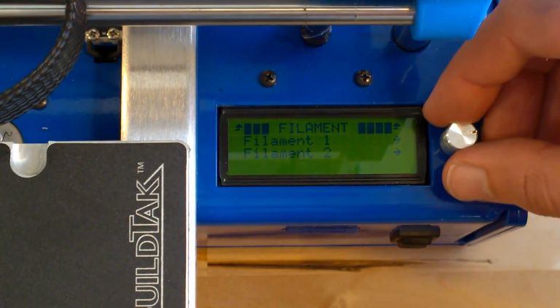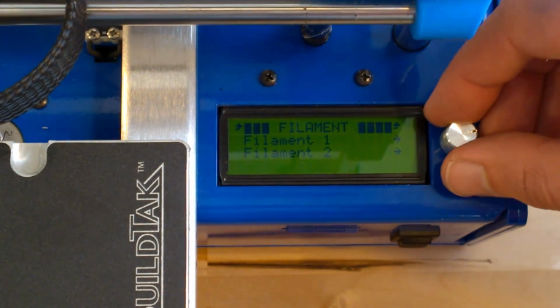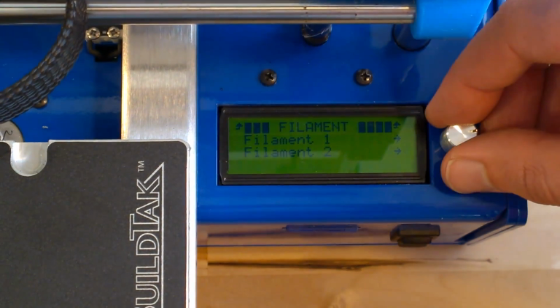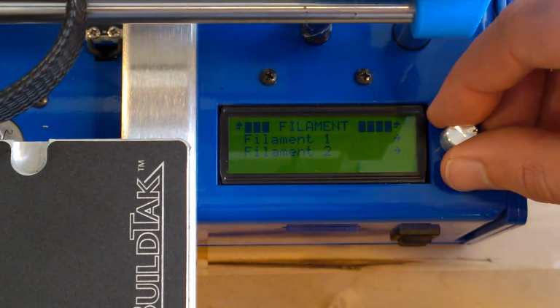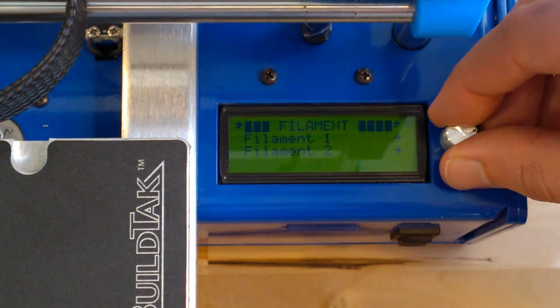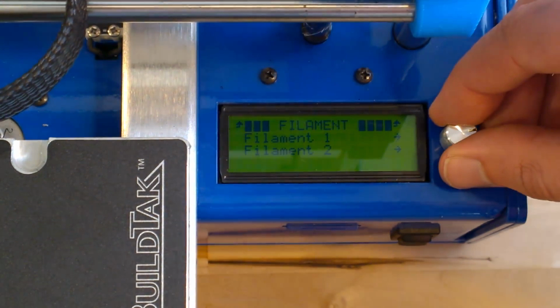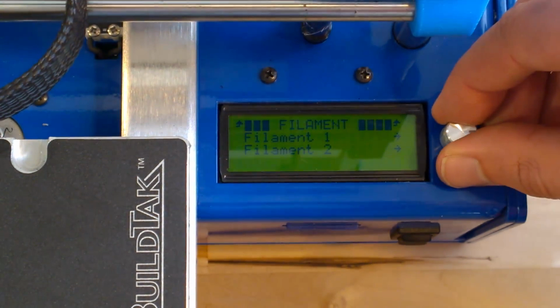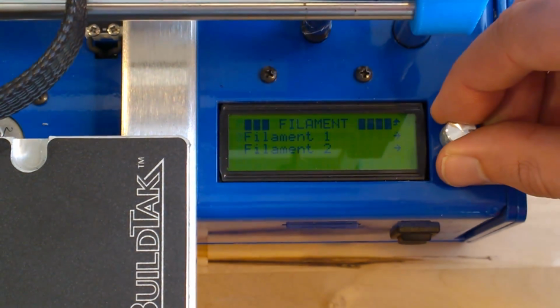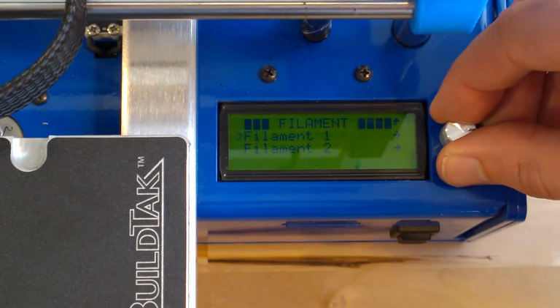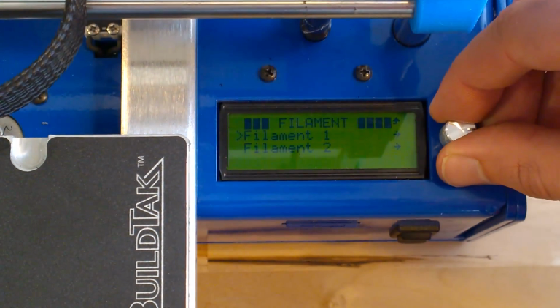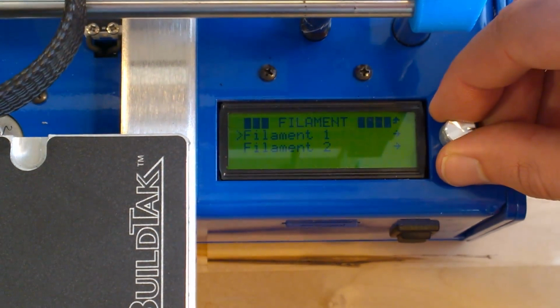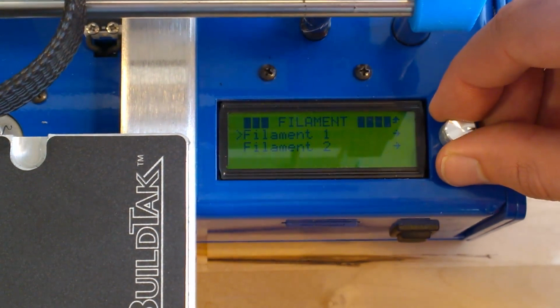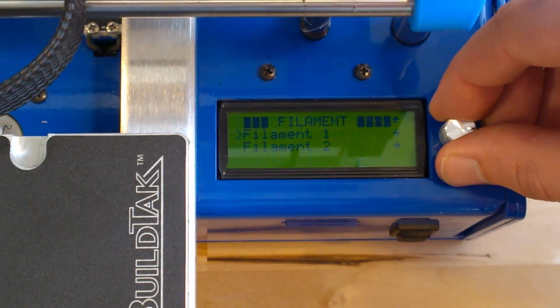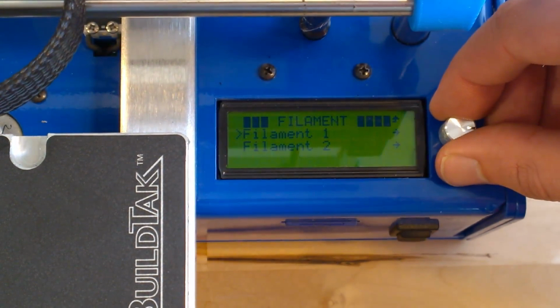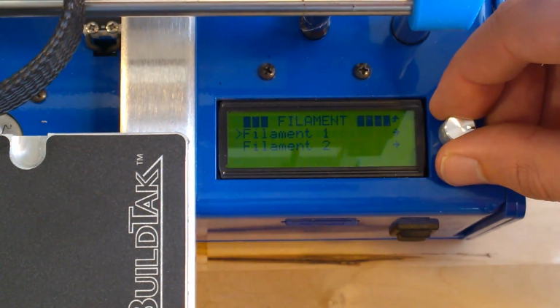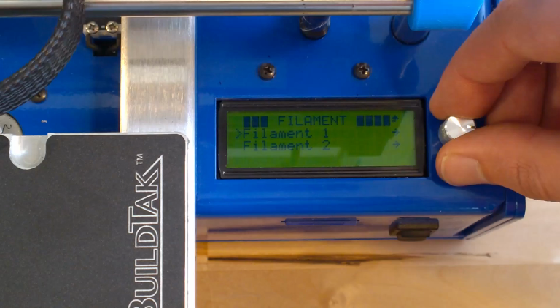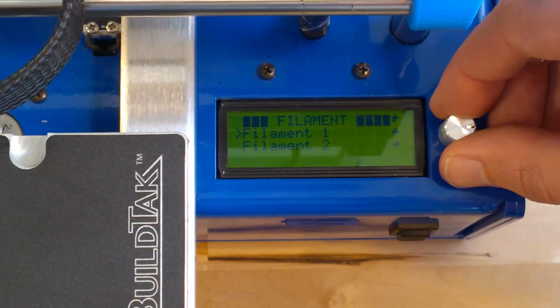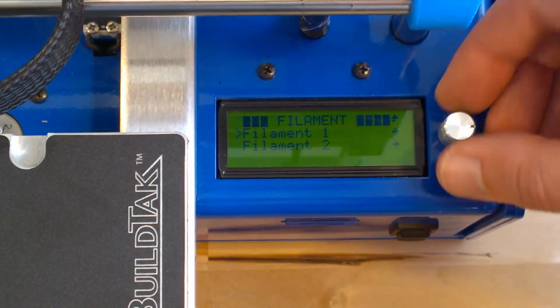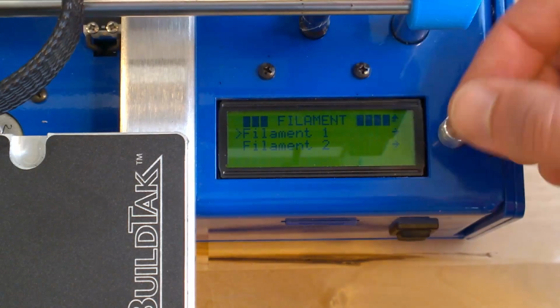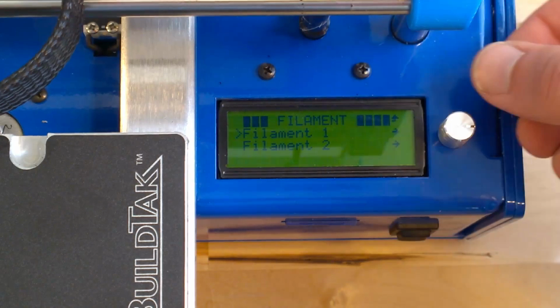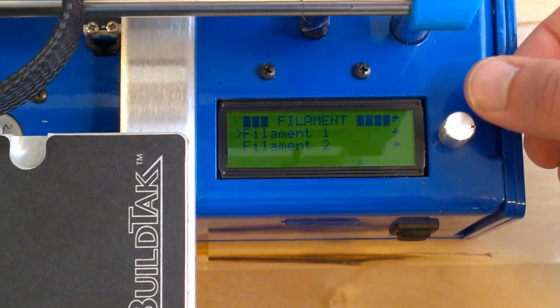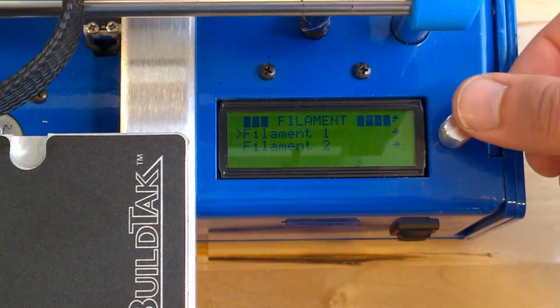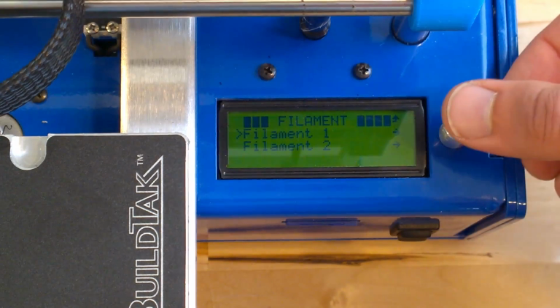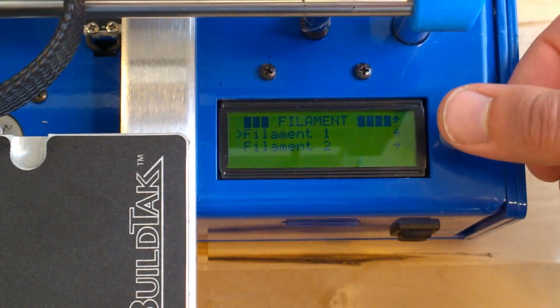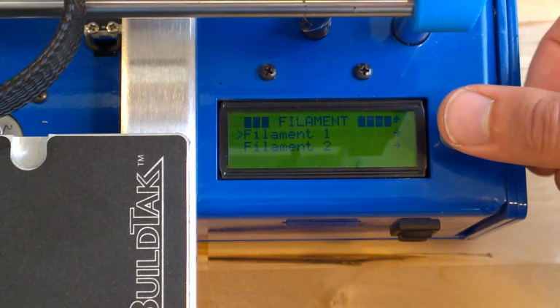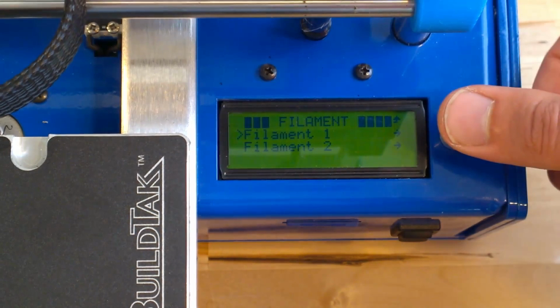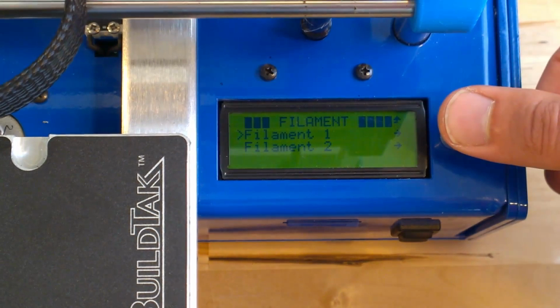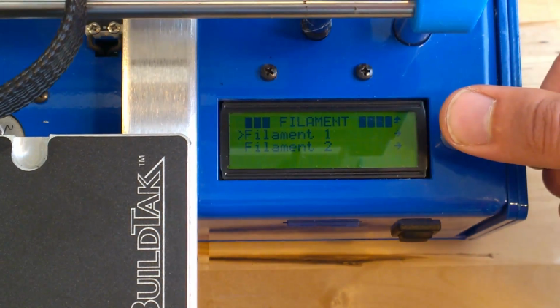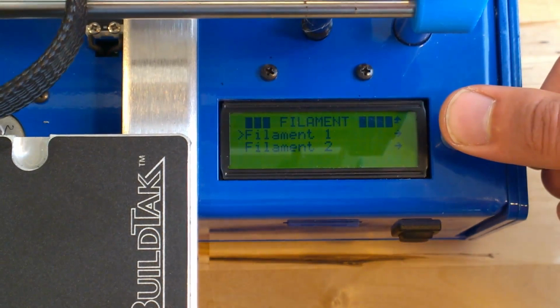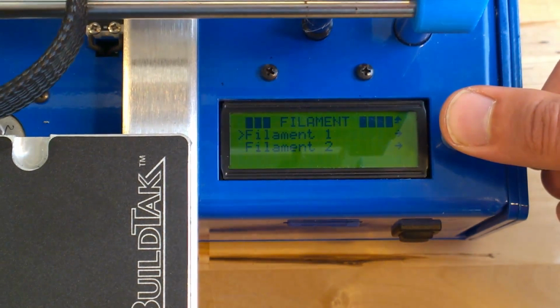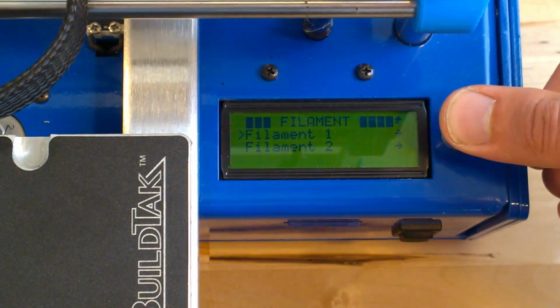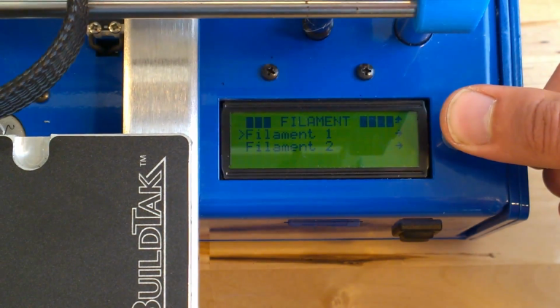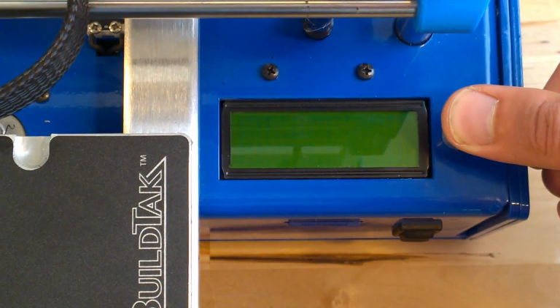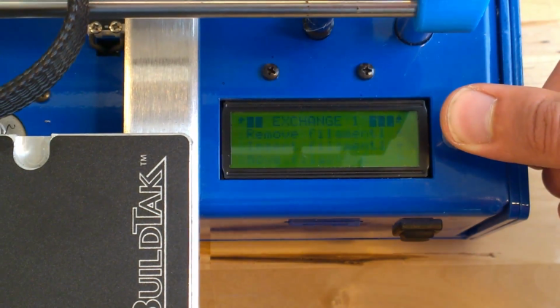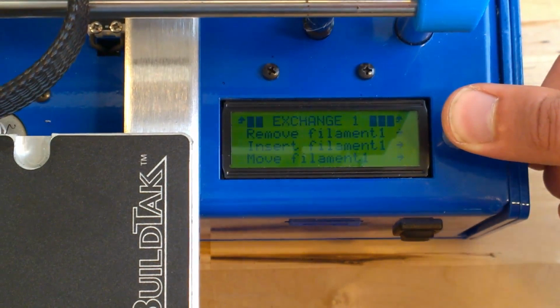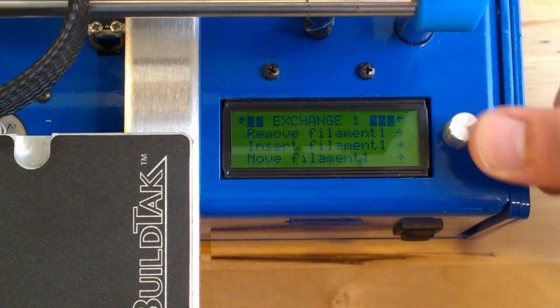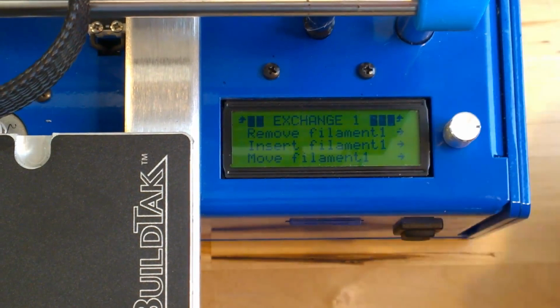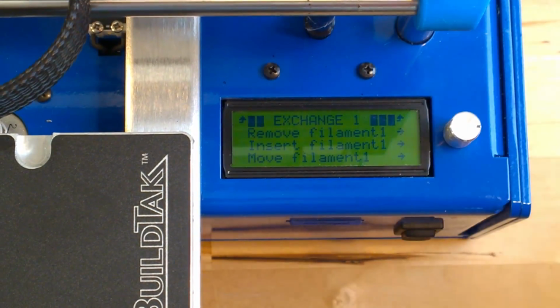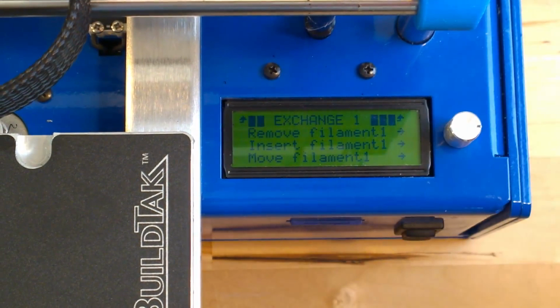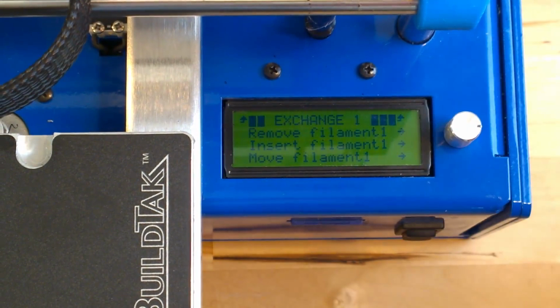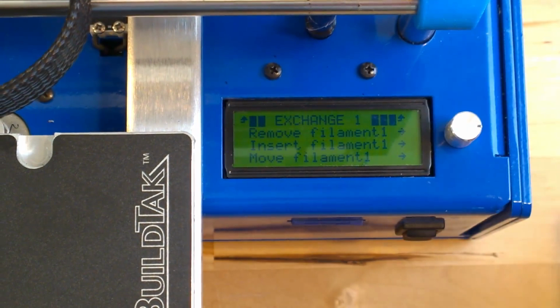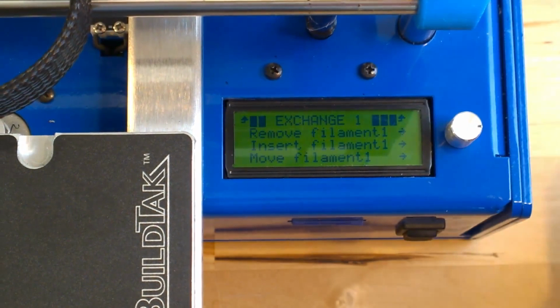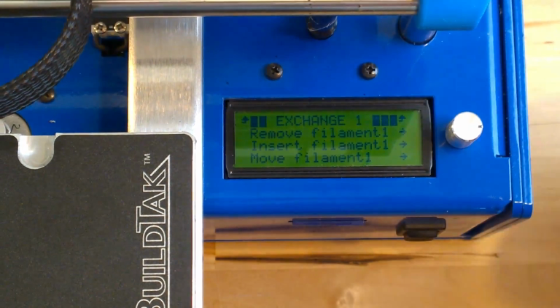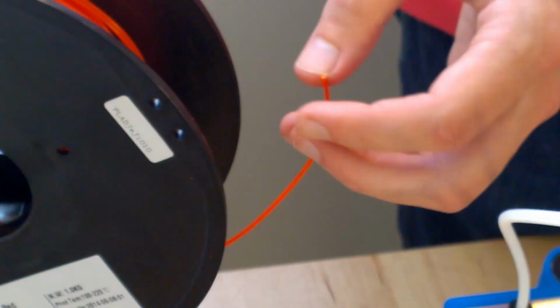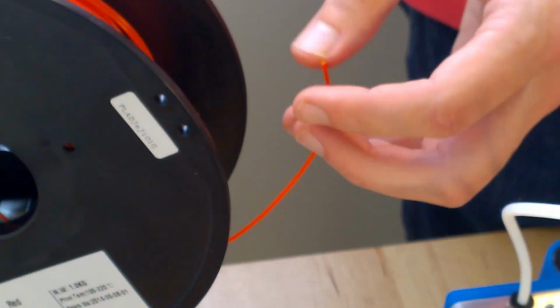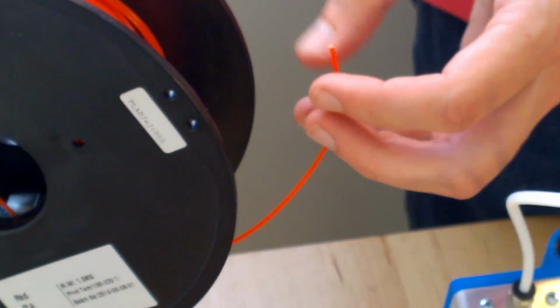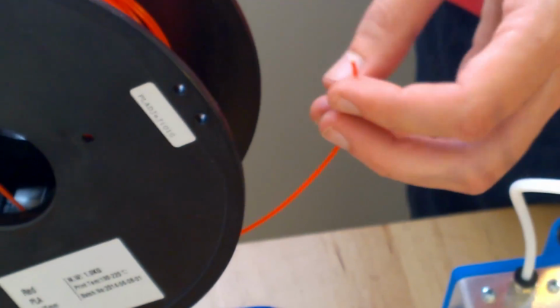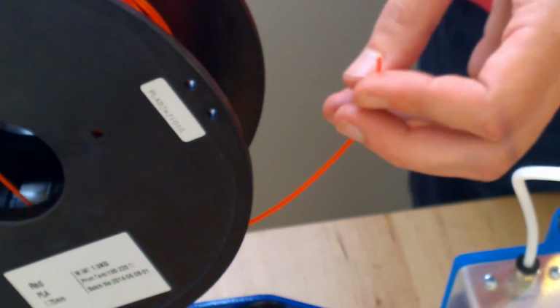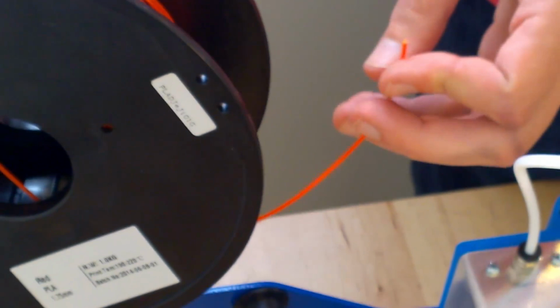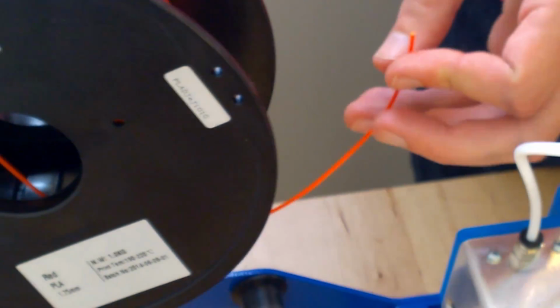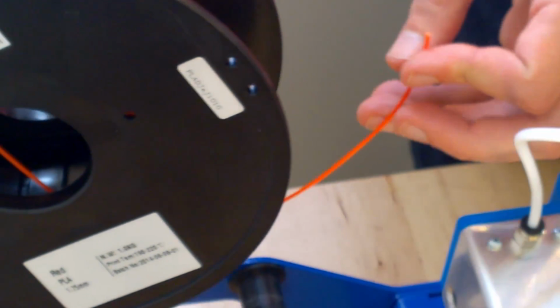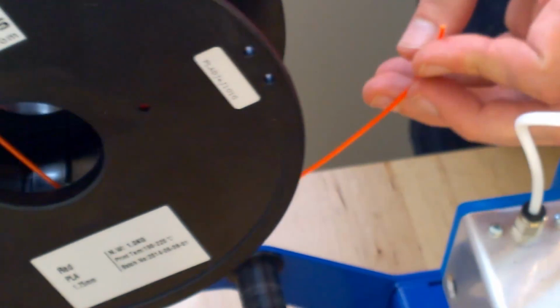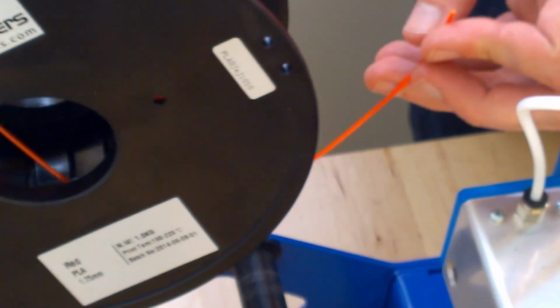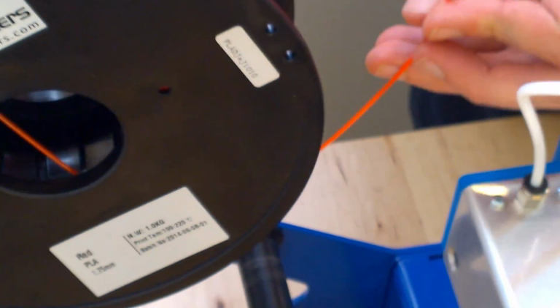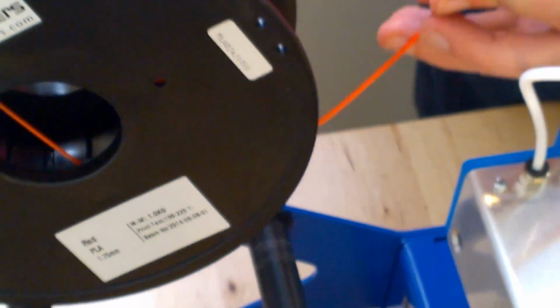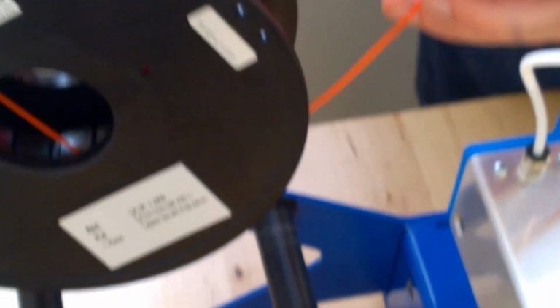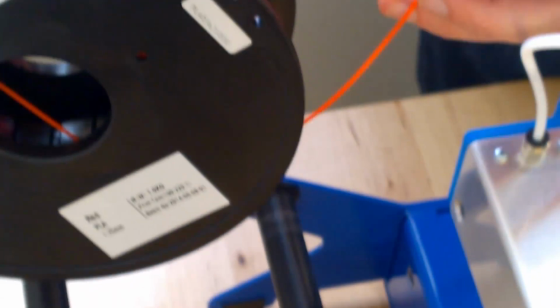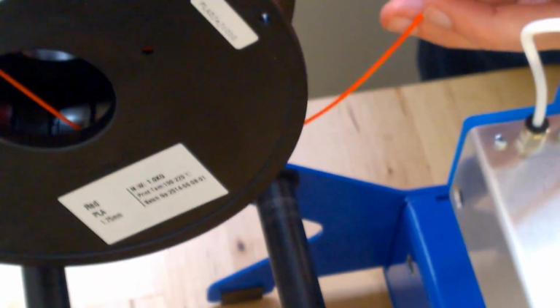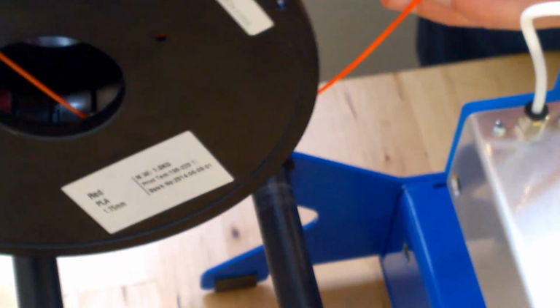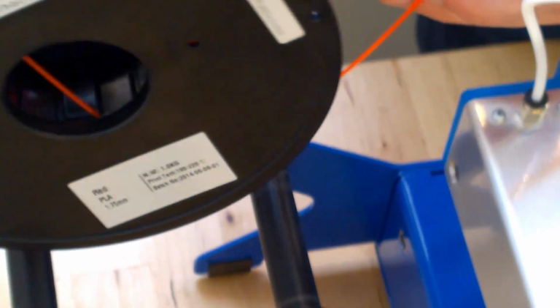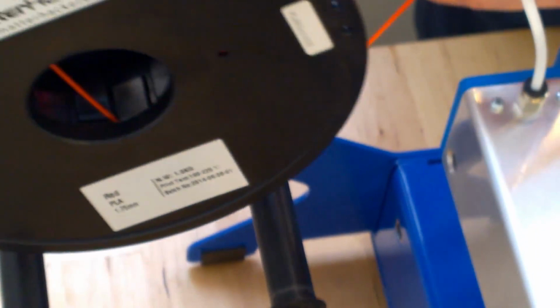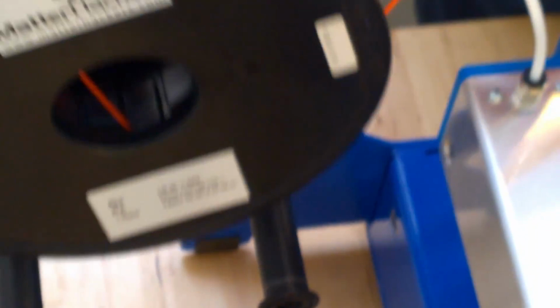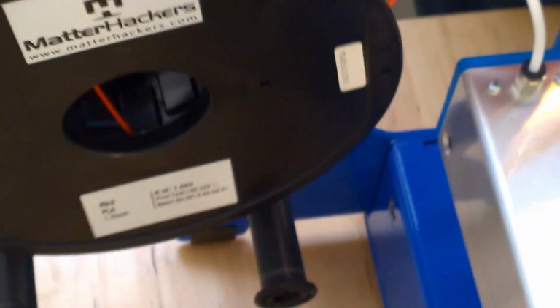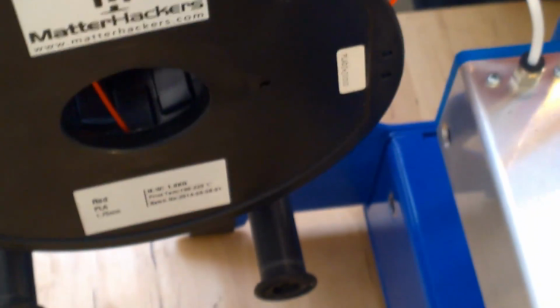We choose which filament we are loading, but before selecting insert, we should position our filament spool on the spool holder.